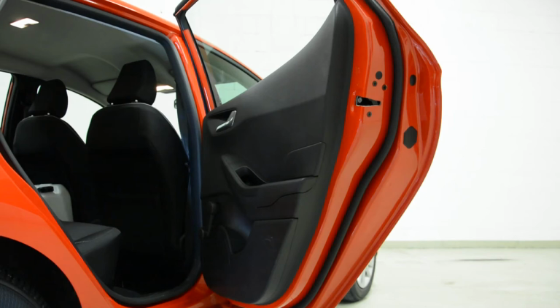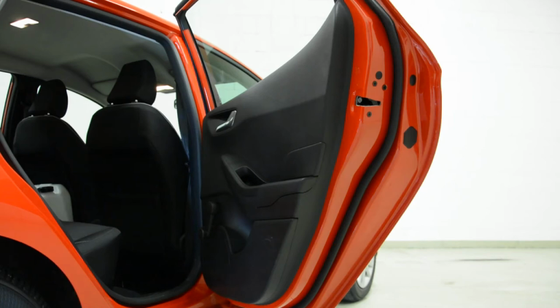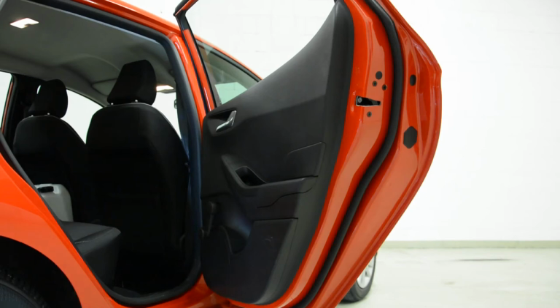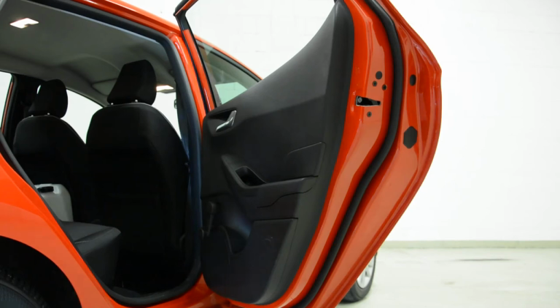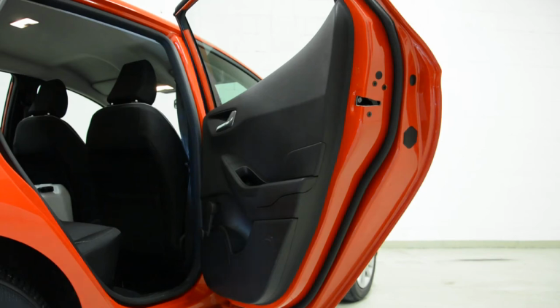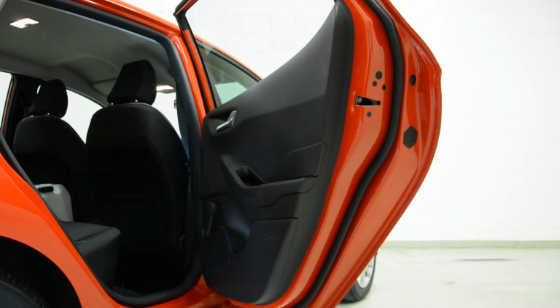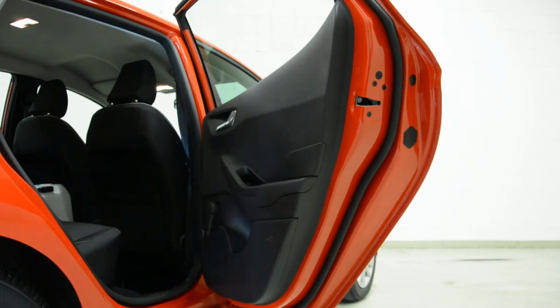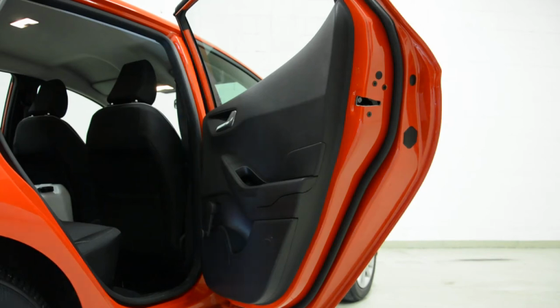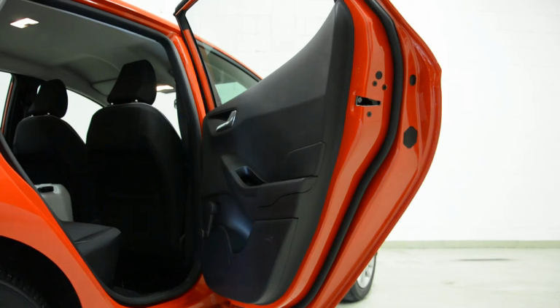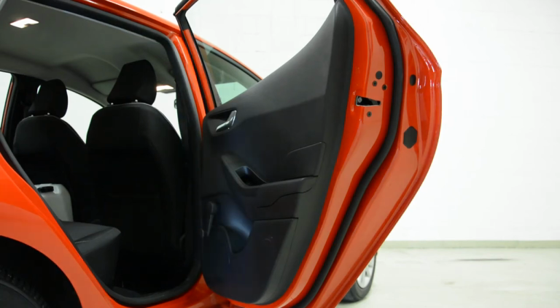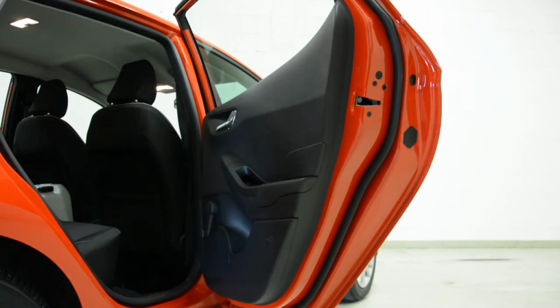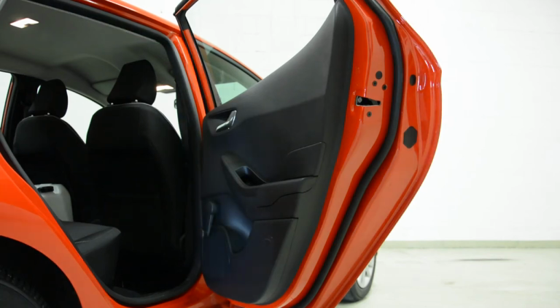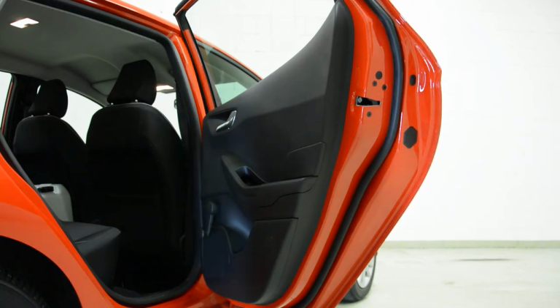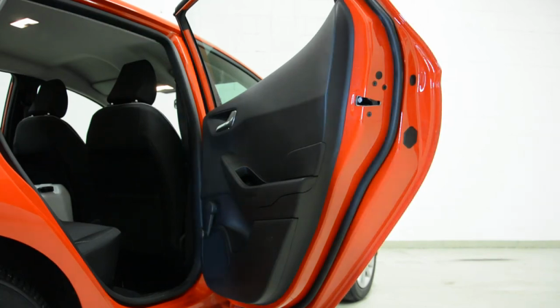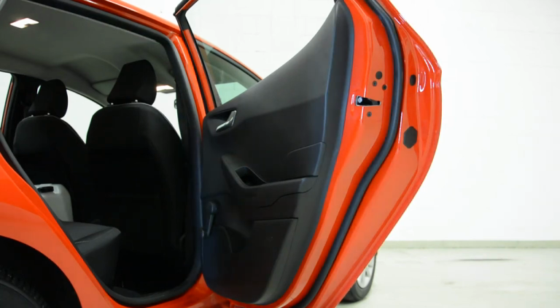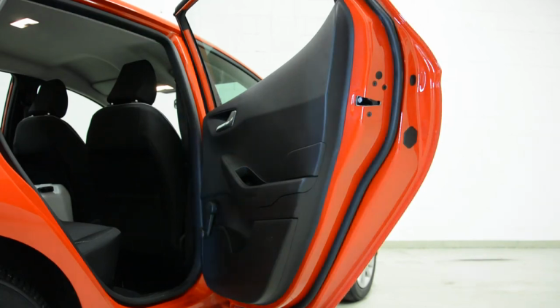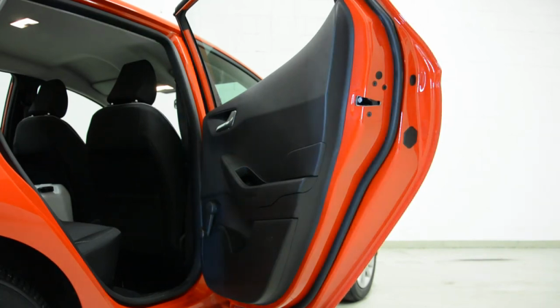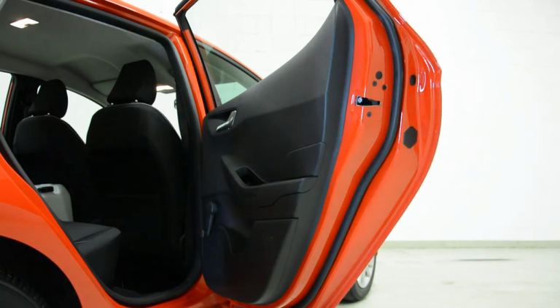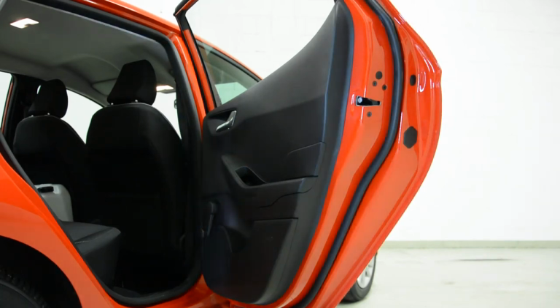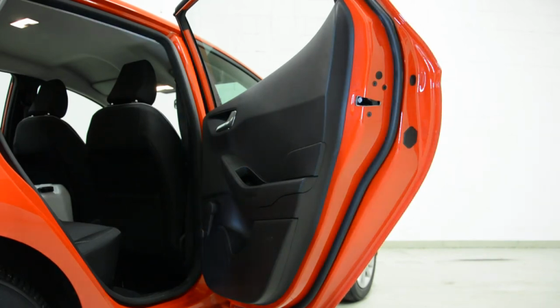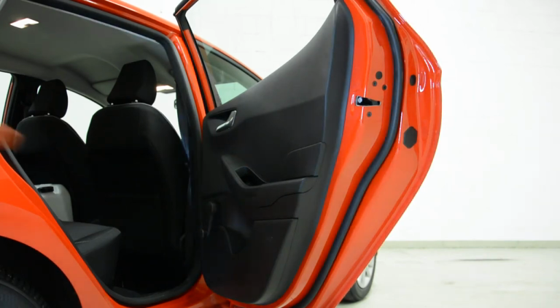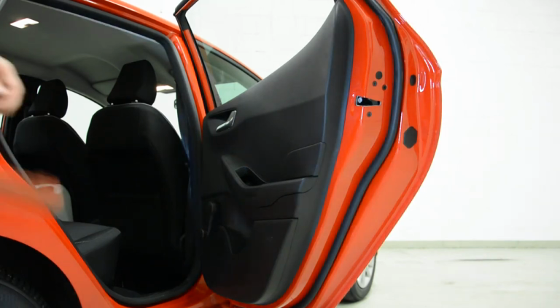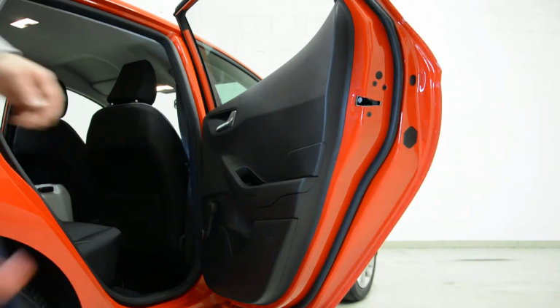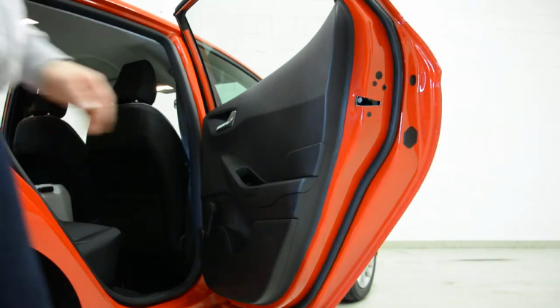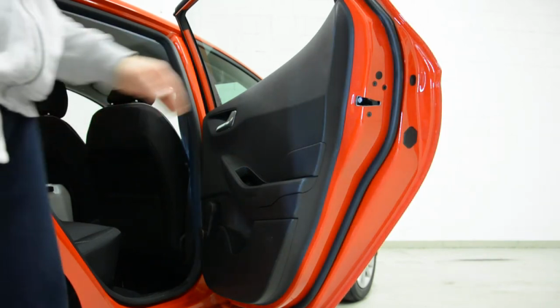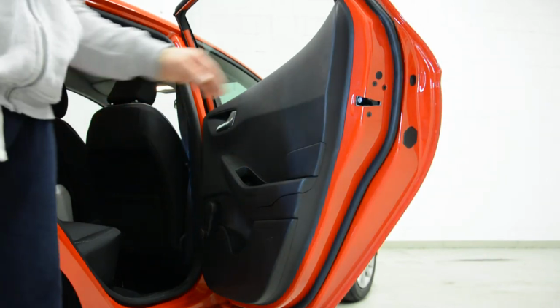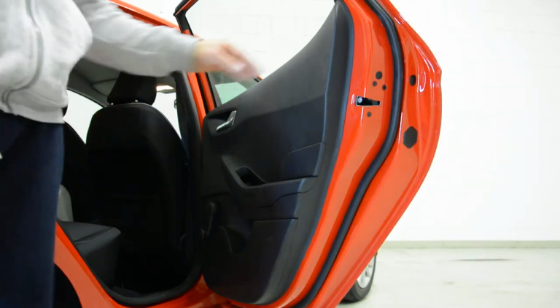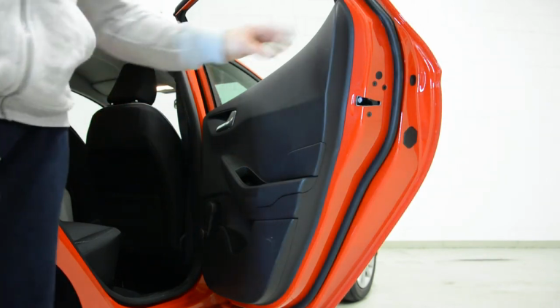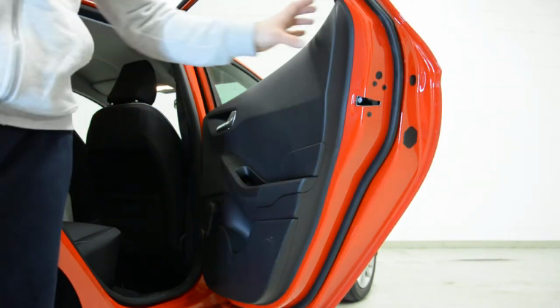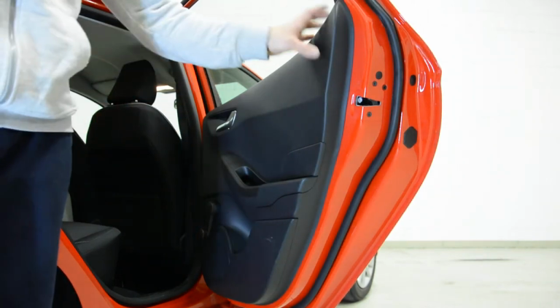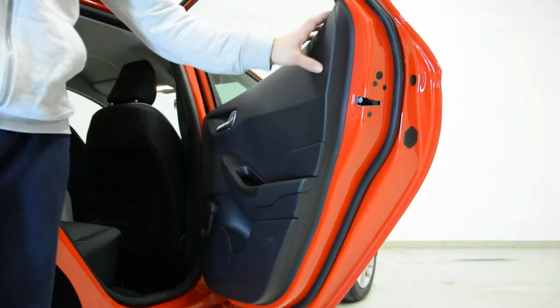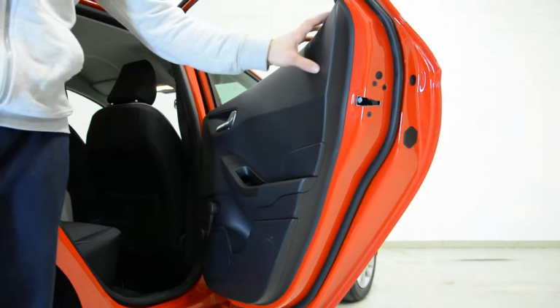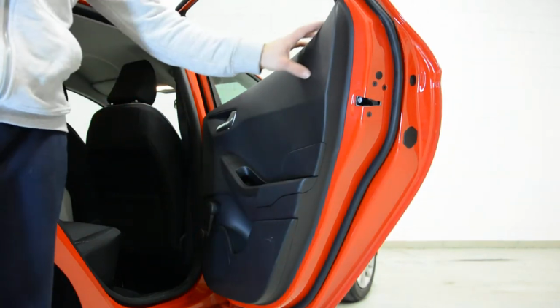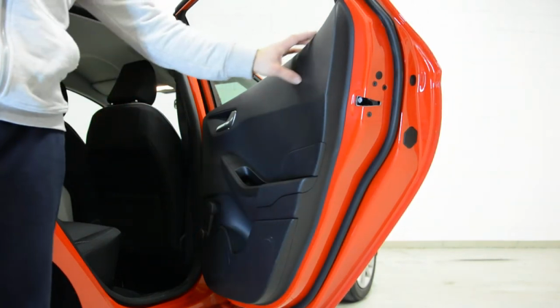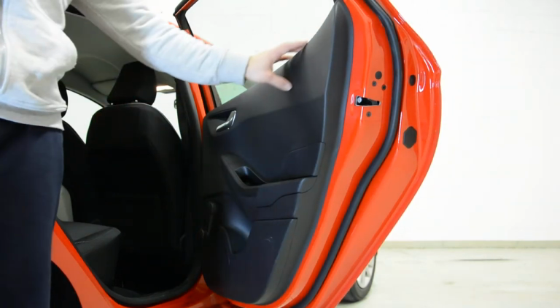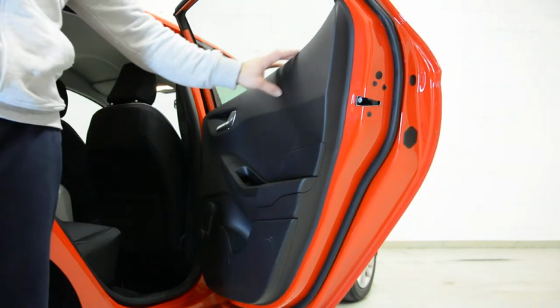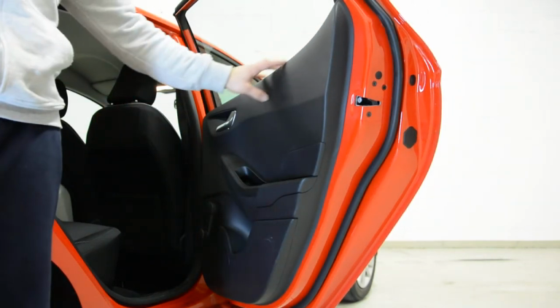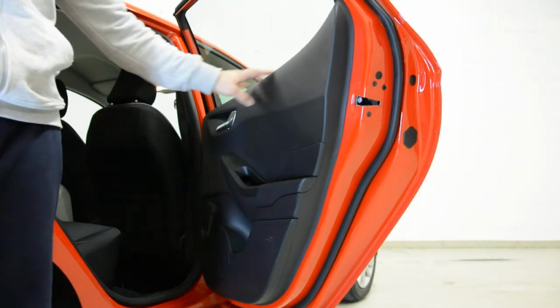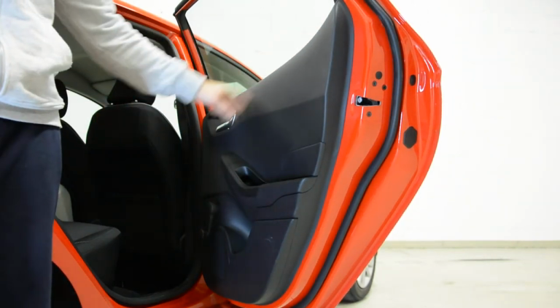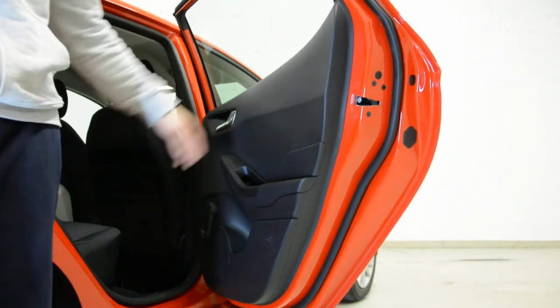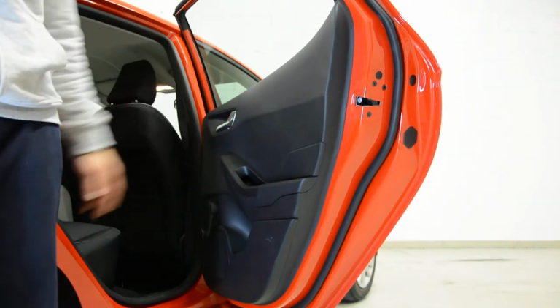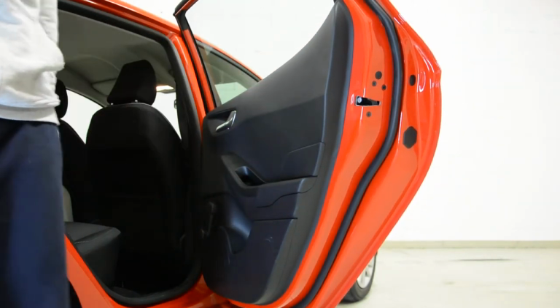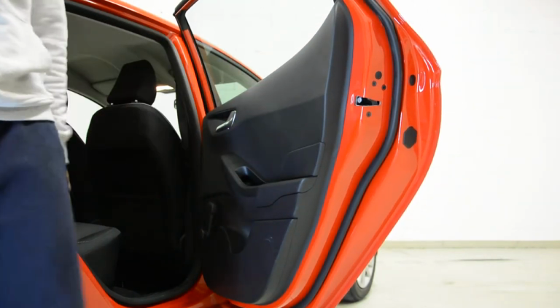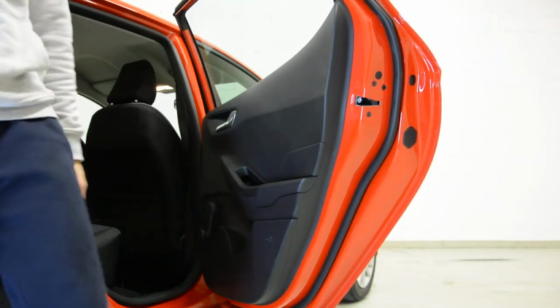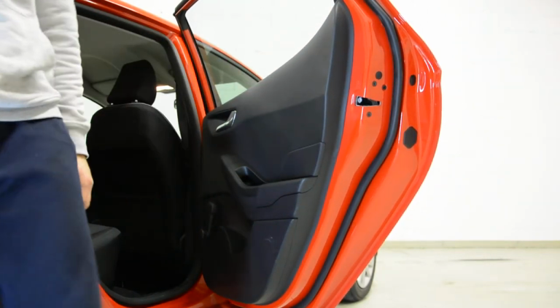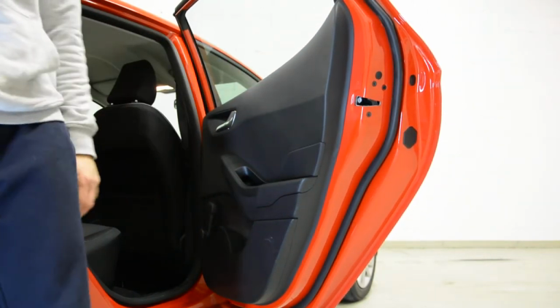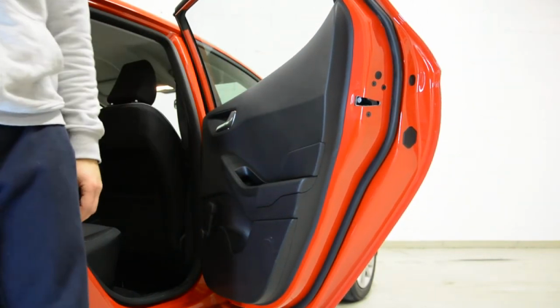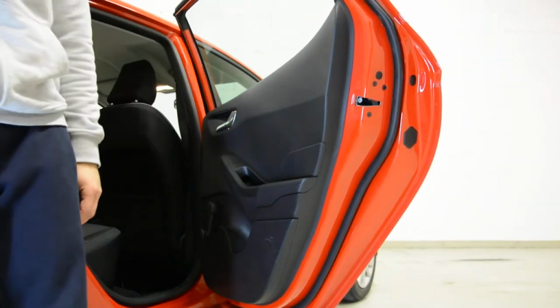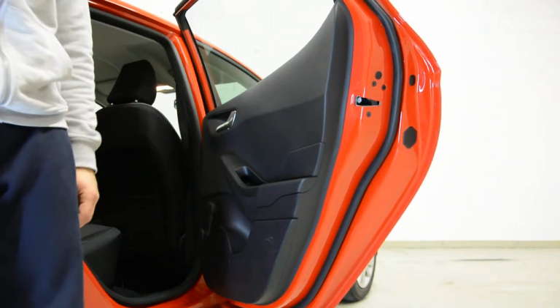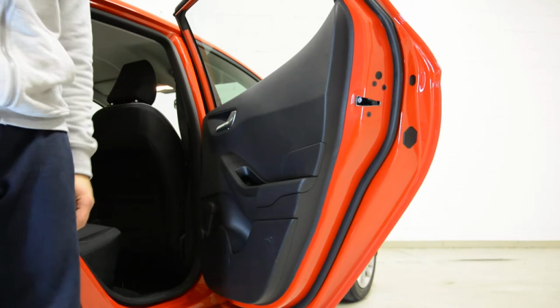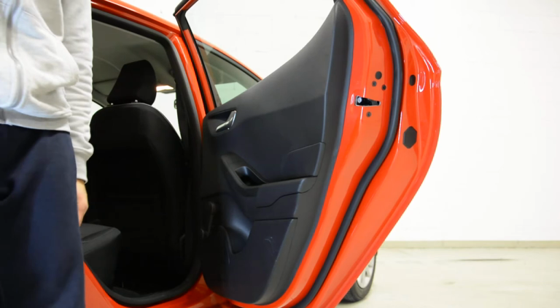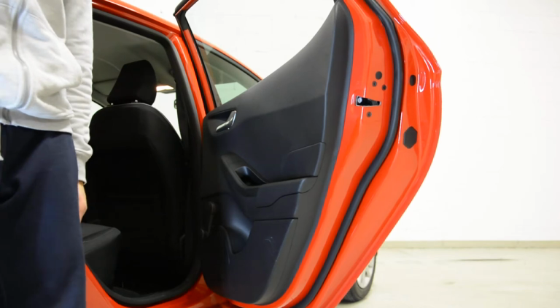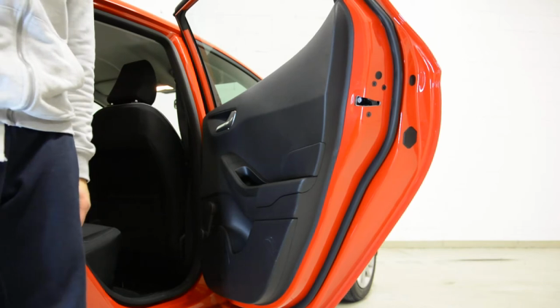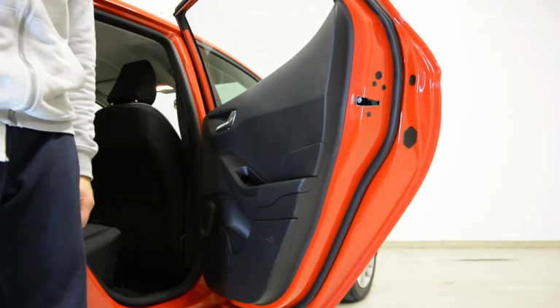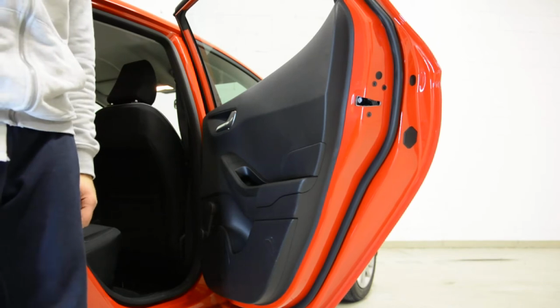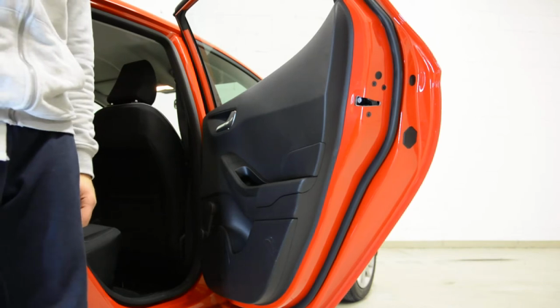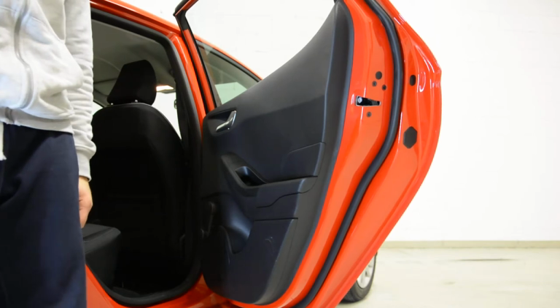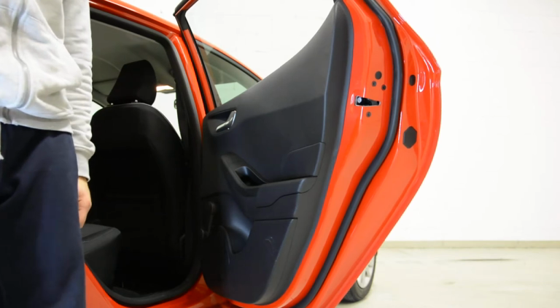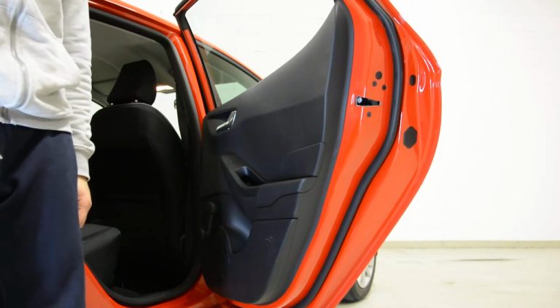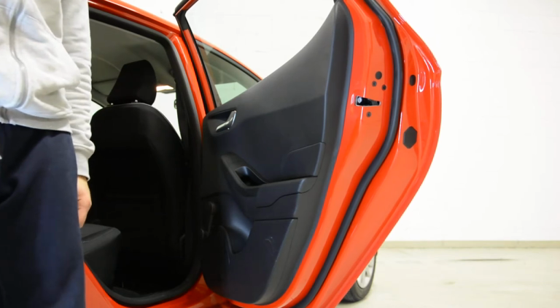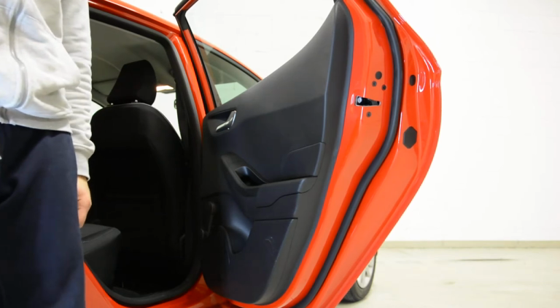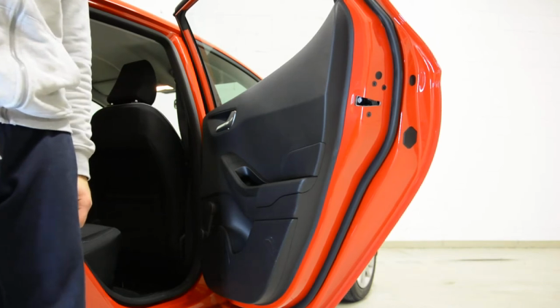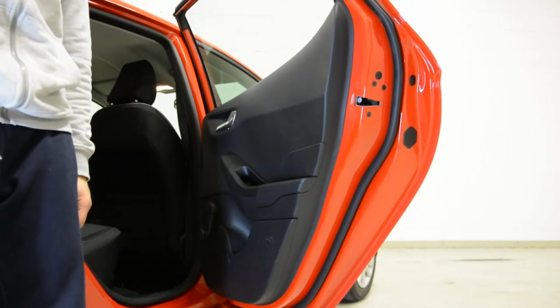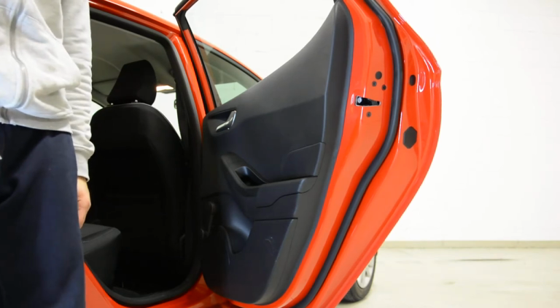Hello everyone! In this video I will show you how to remove the door panel from a 4th generation Seat (2017).